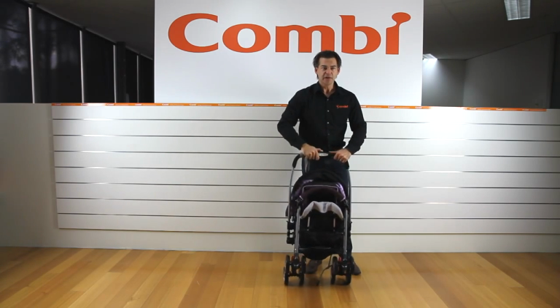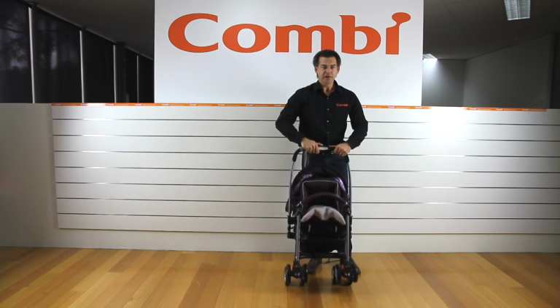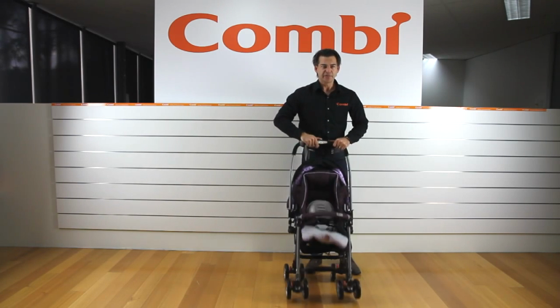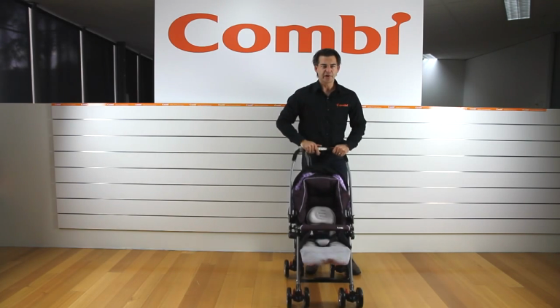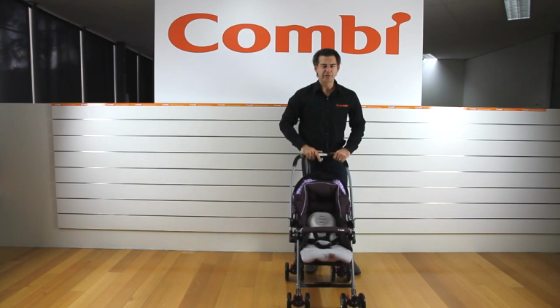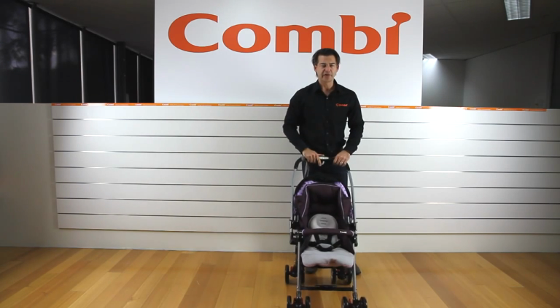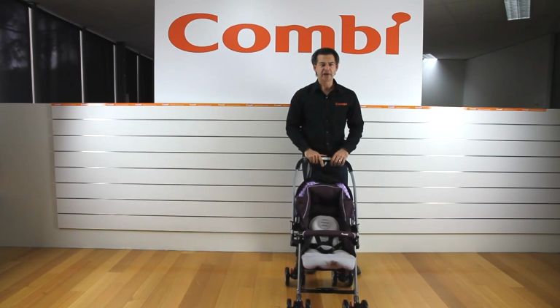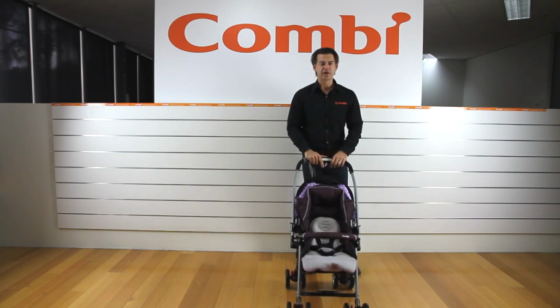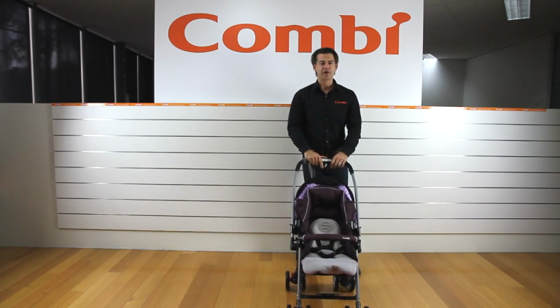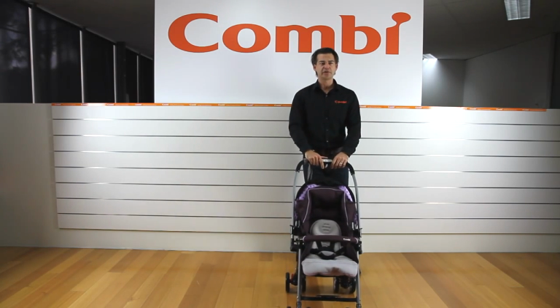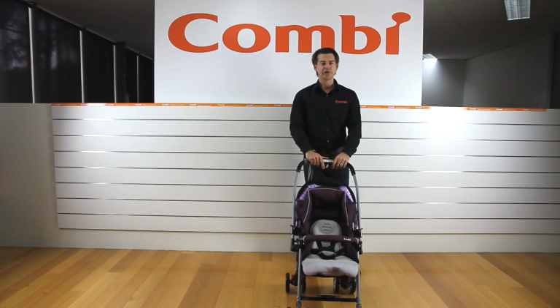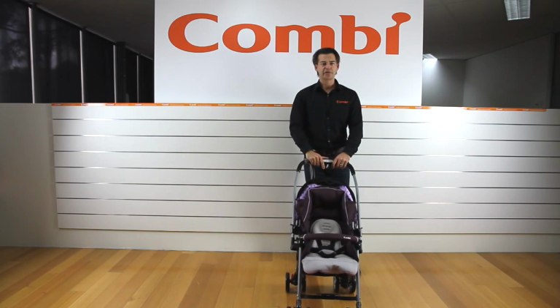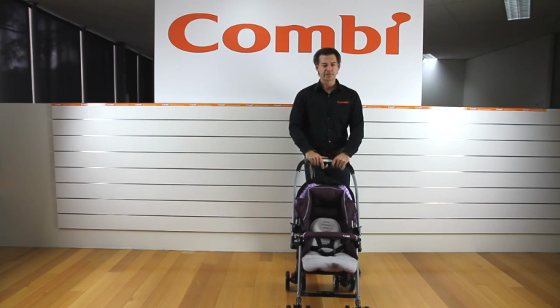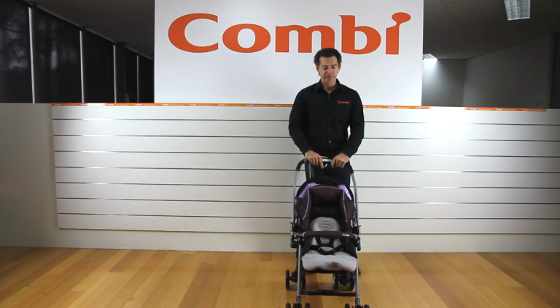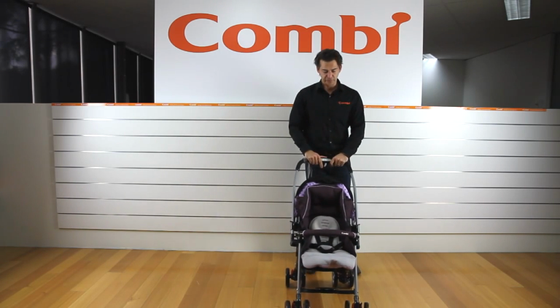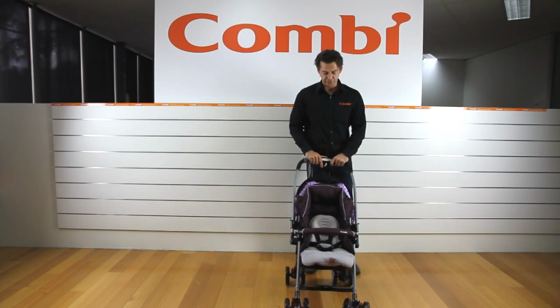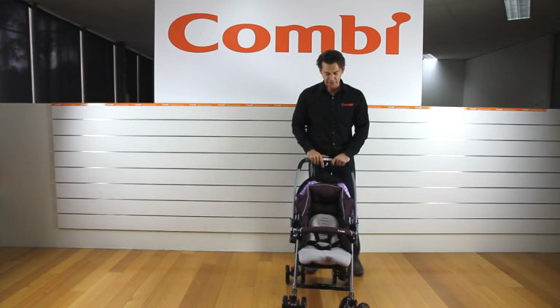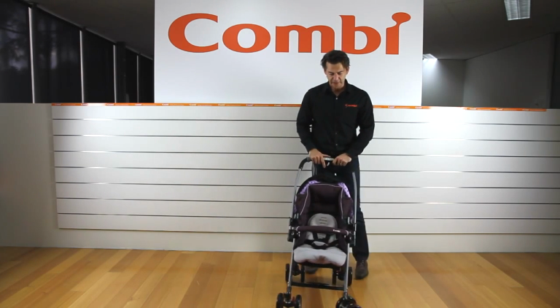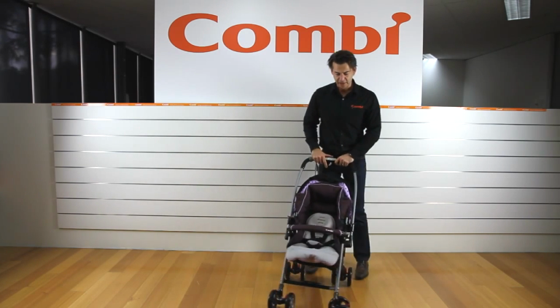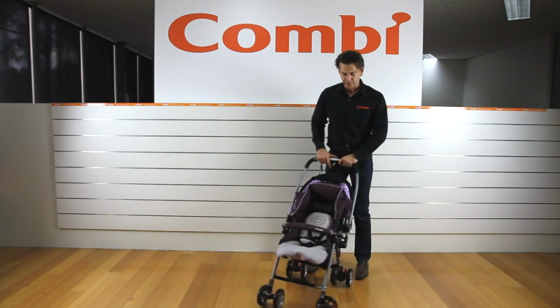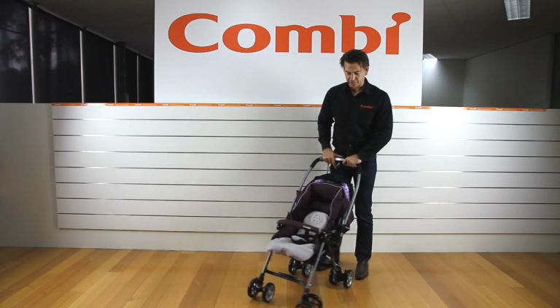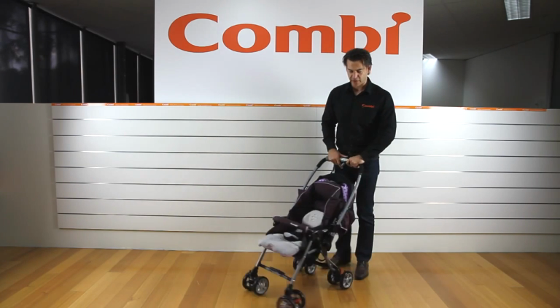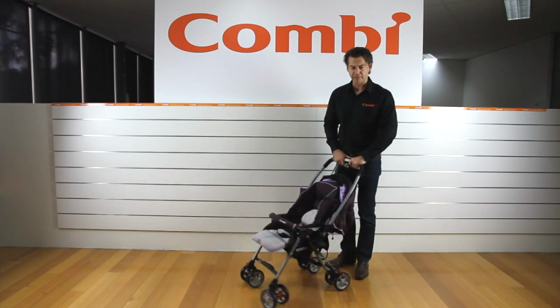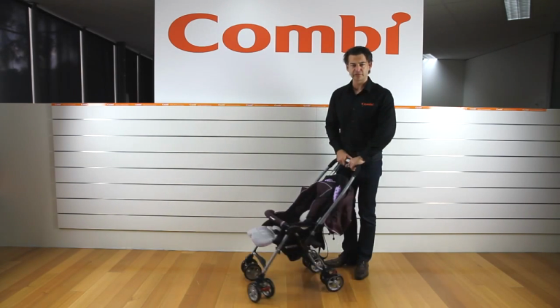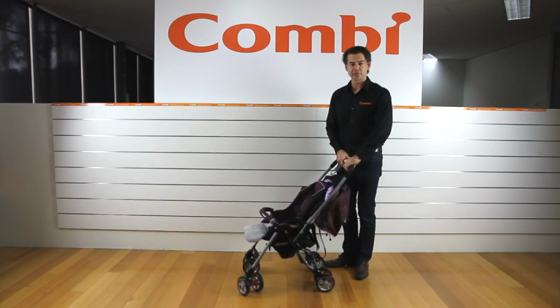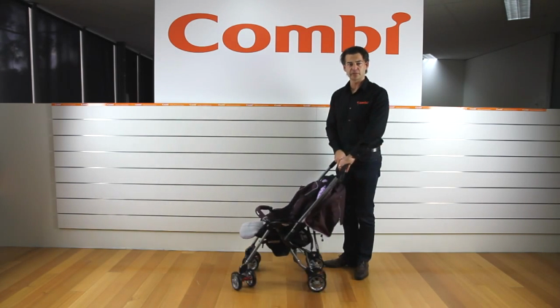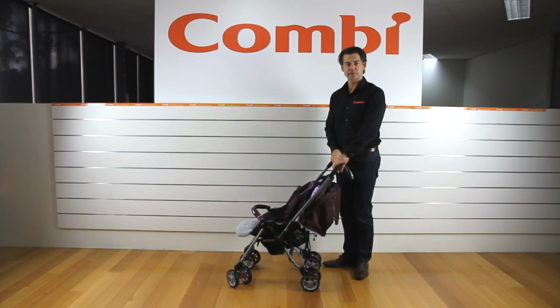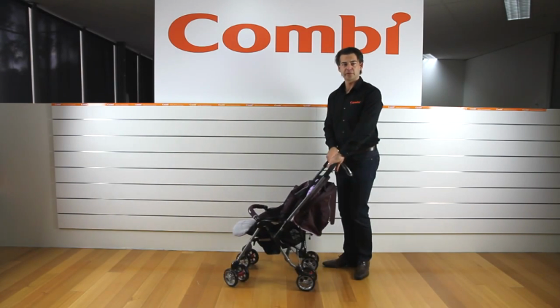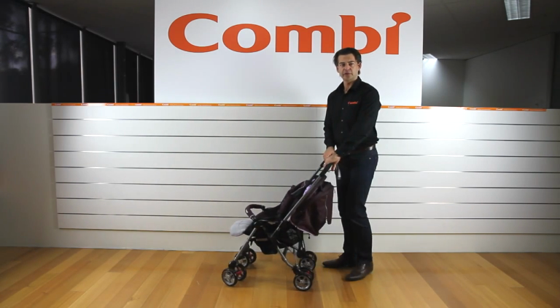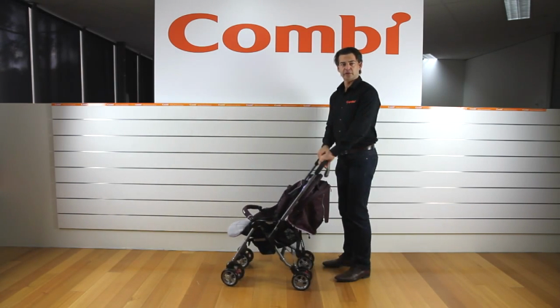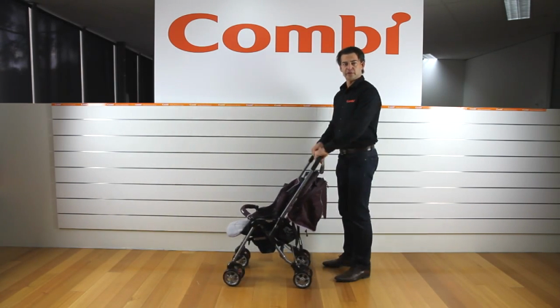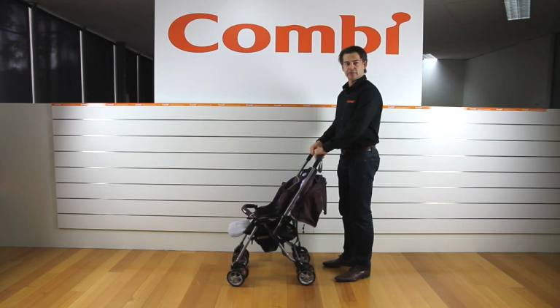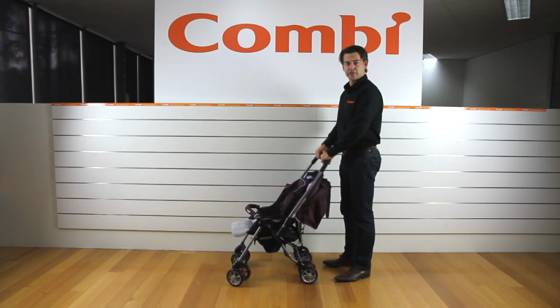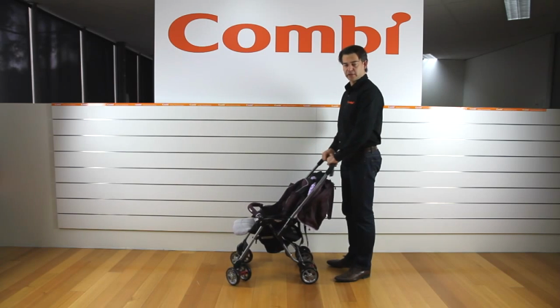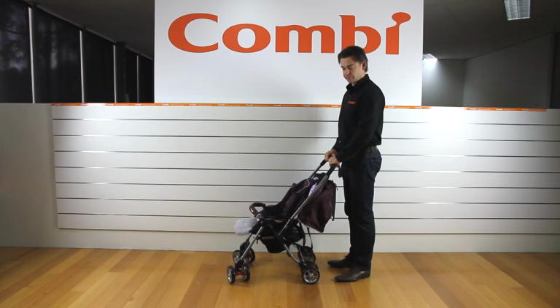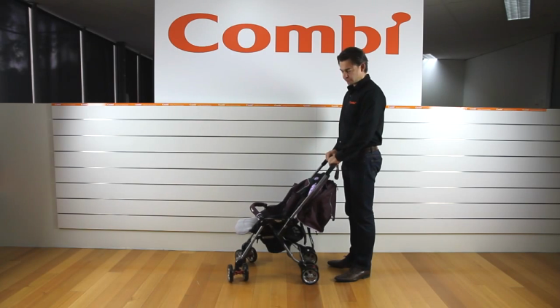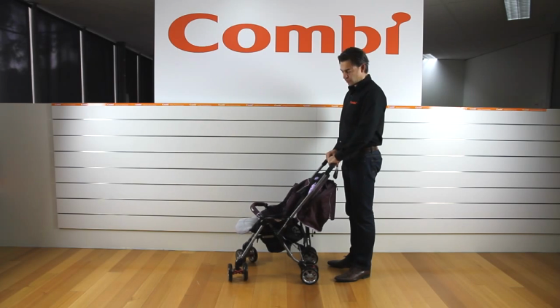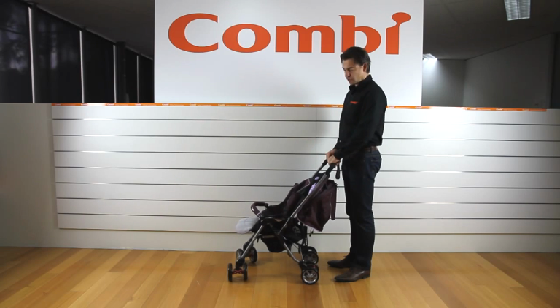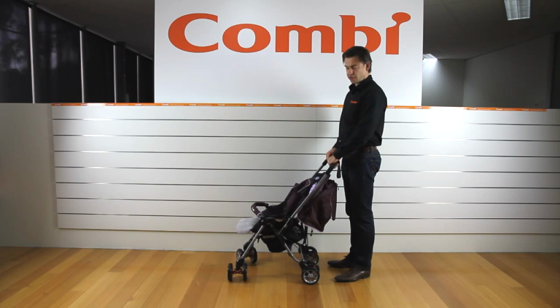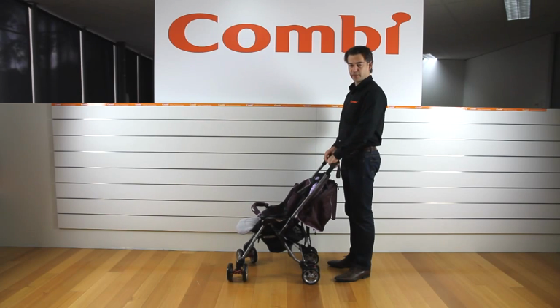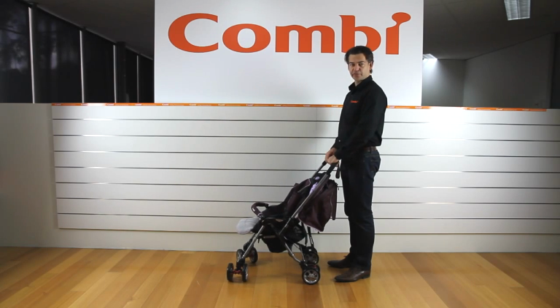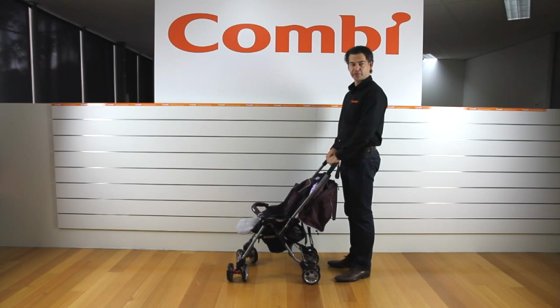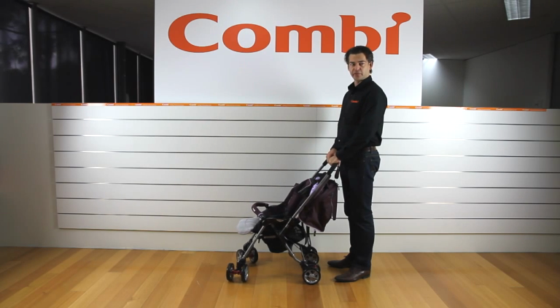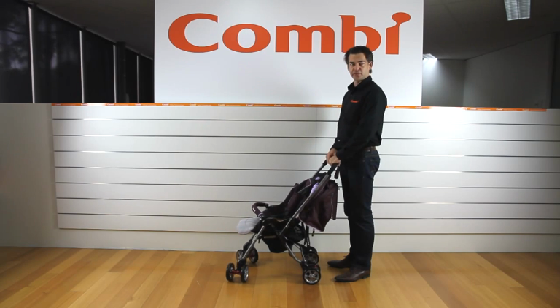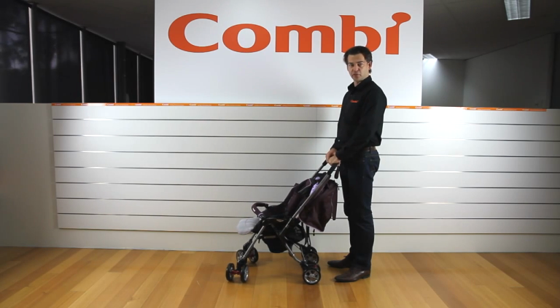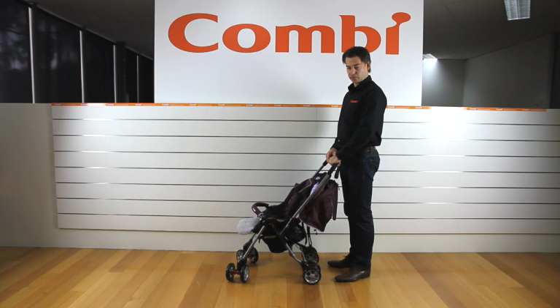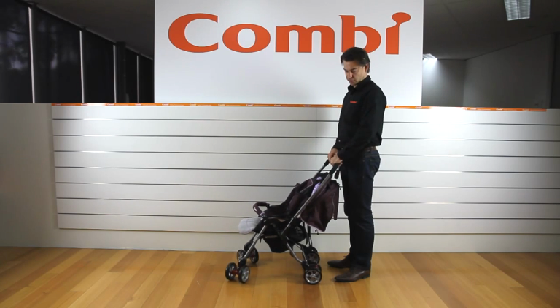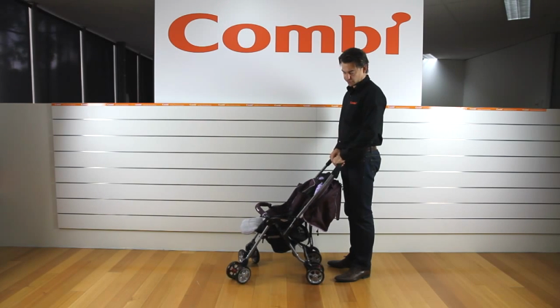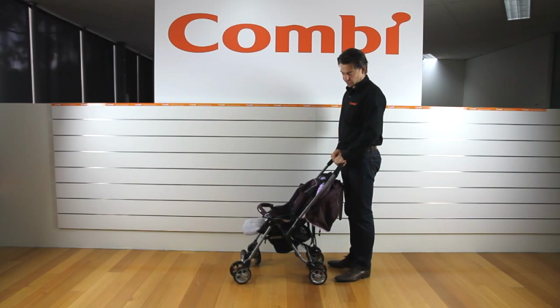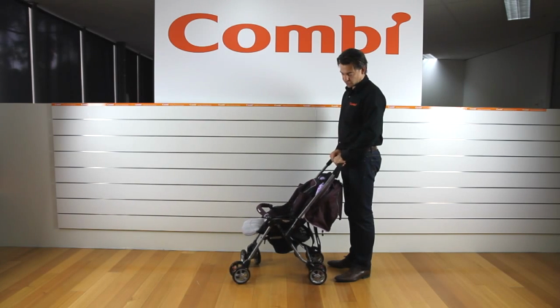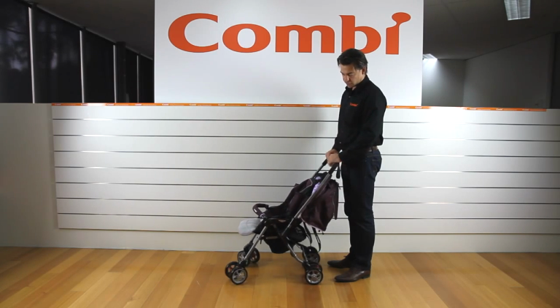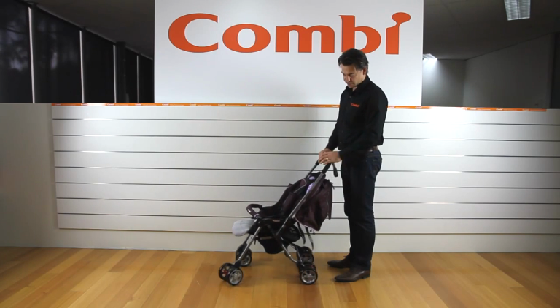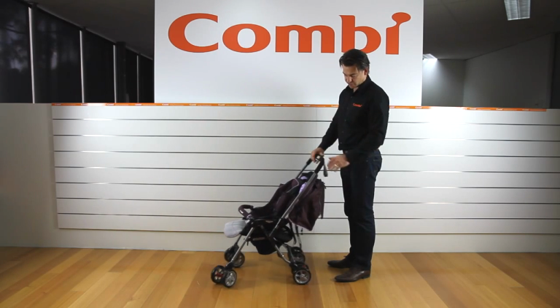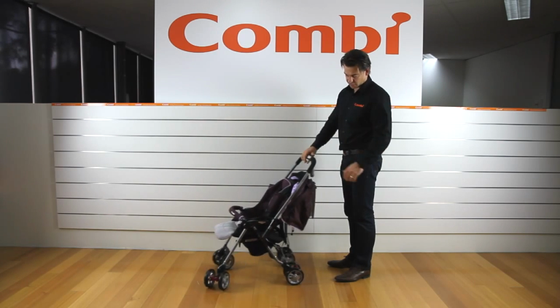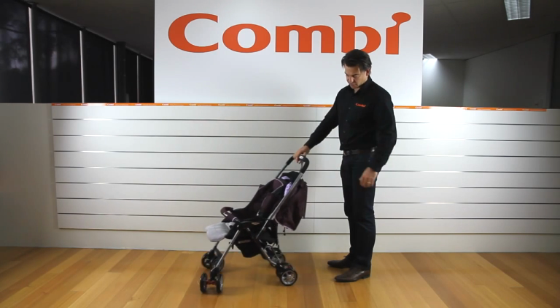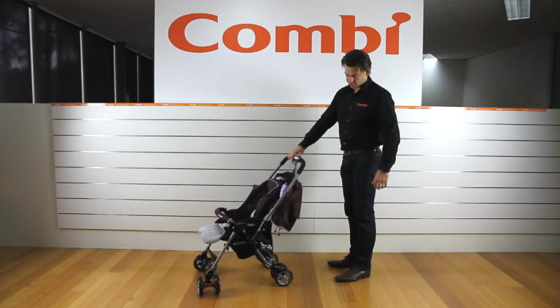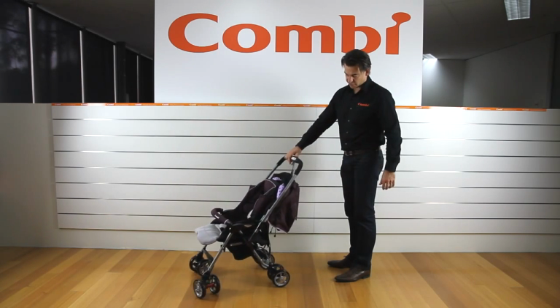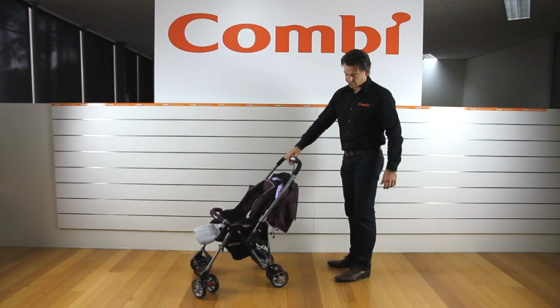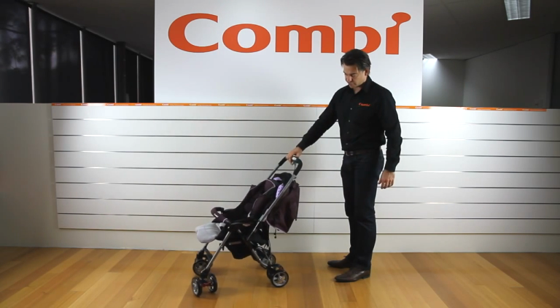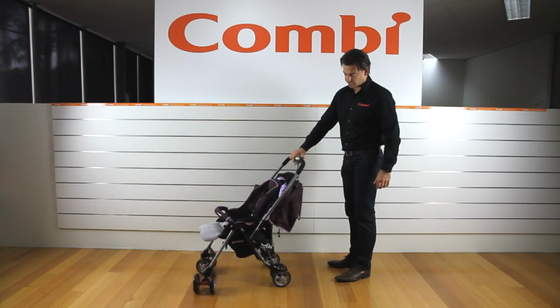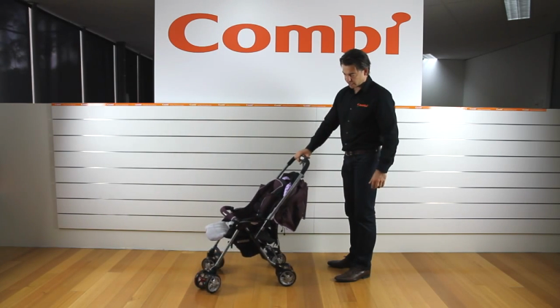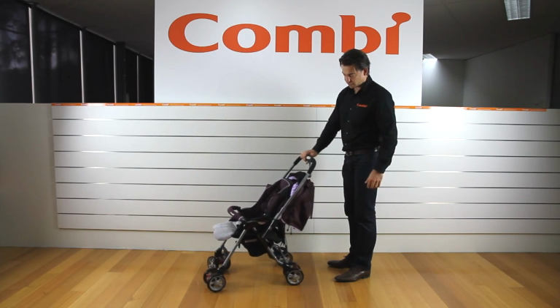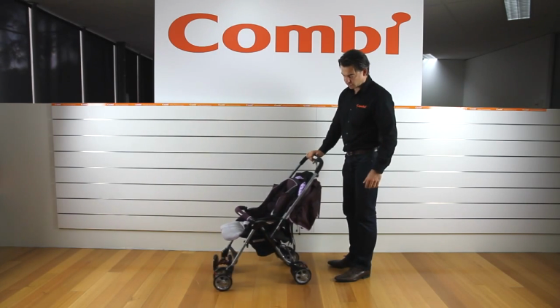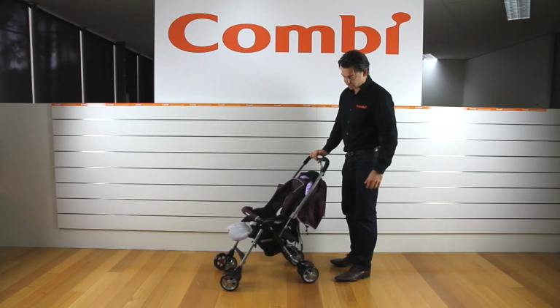As far as handle height, you'll notice on this one the handle is comfortable even for my height — I'm six foot tall — so really, really good handle height.